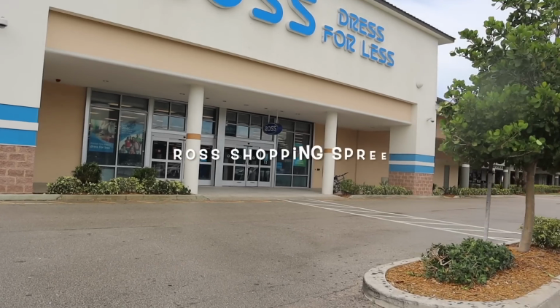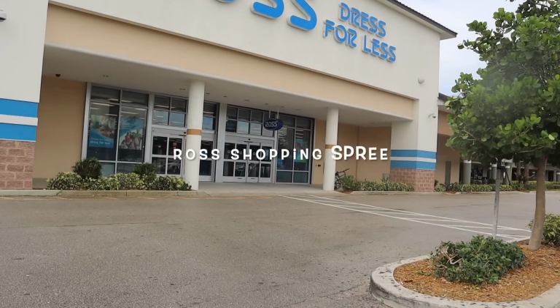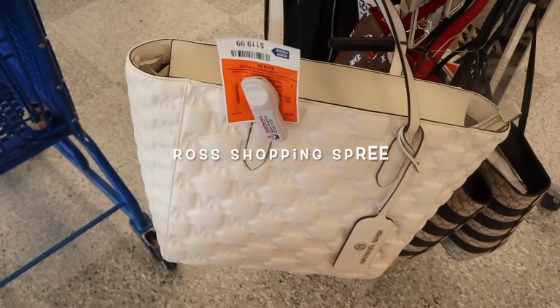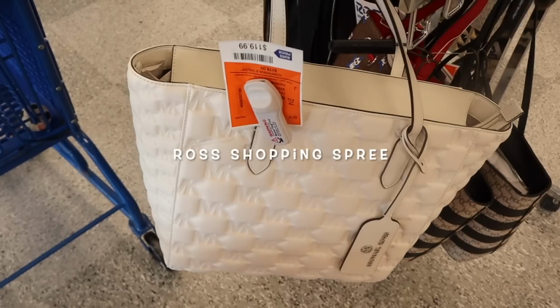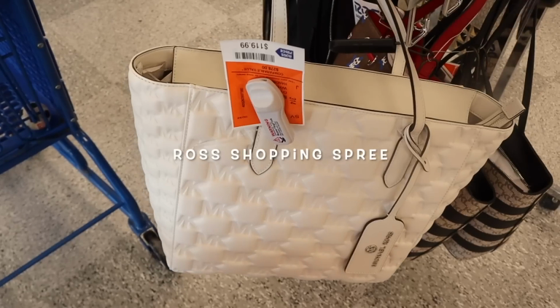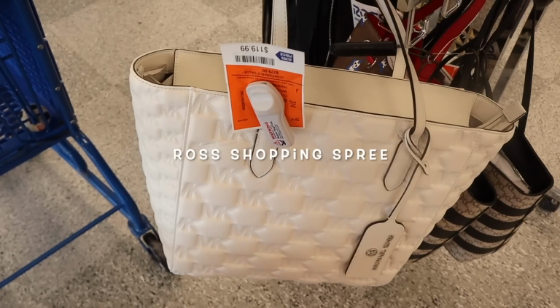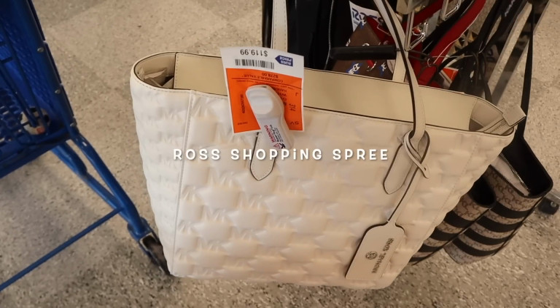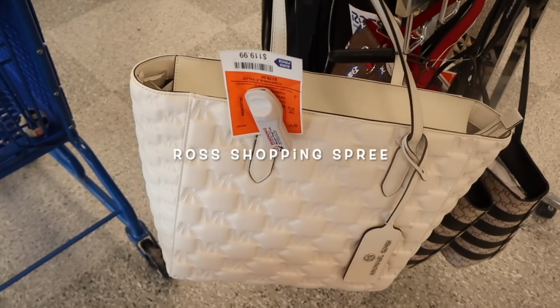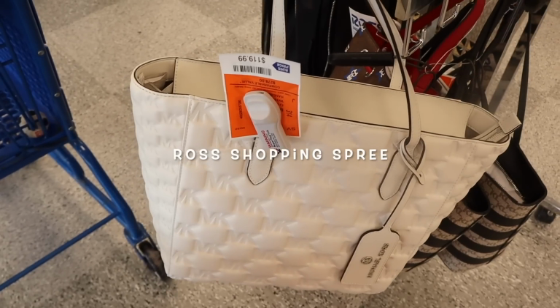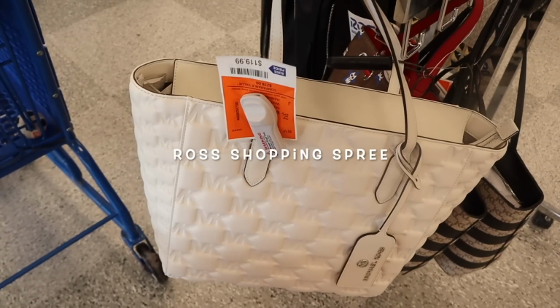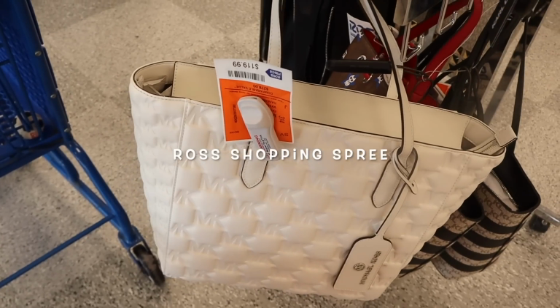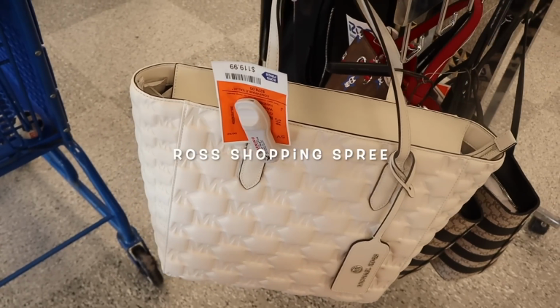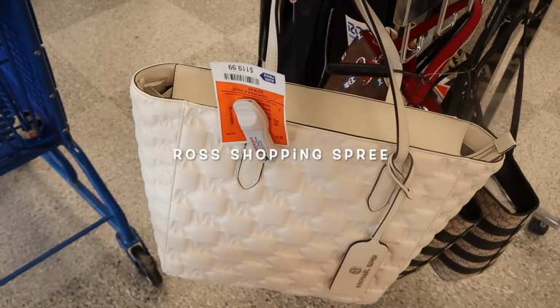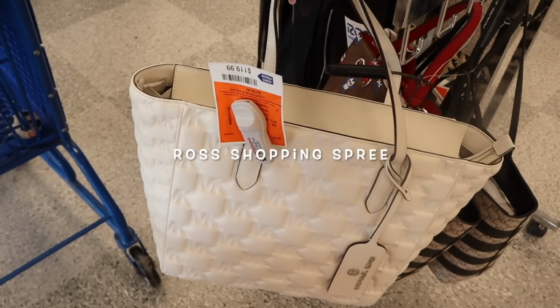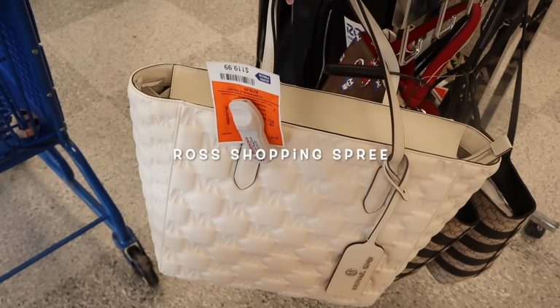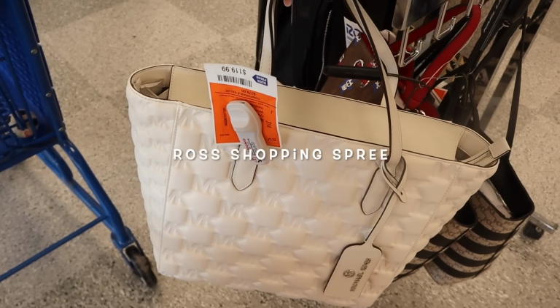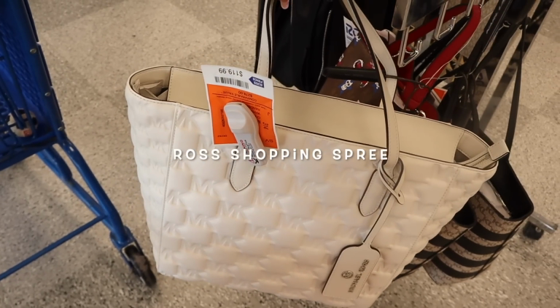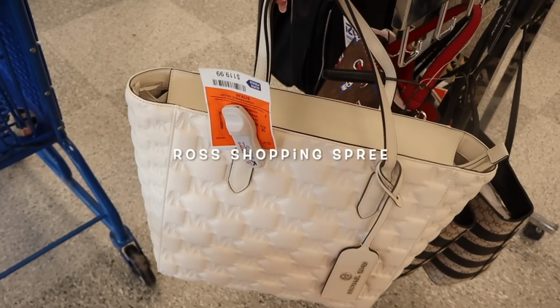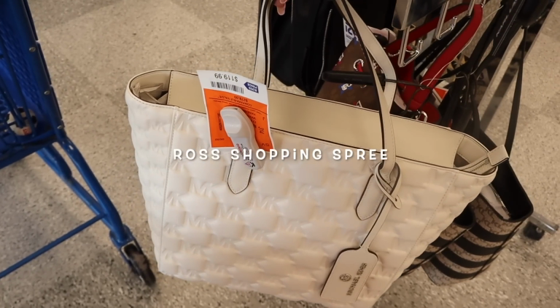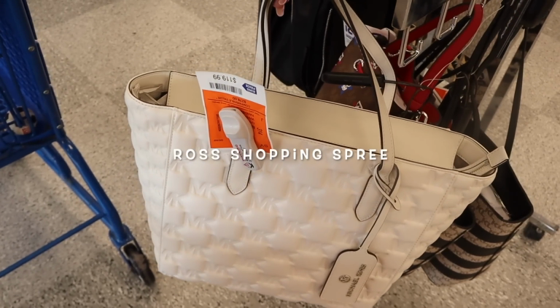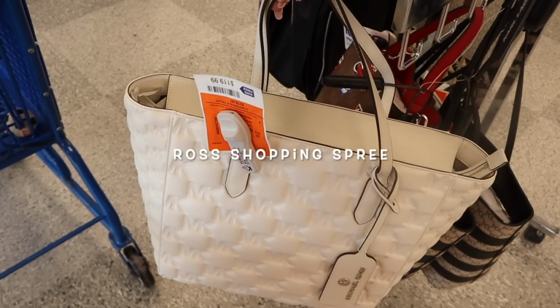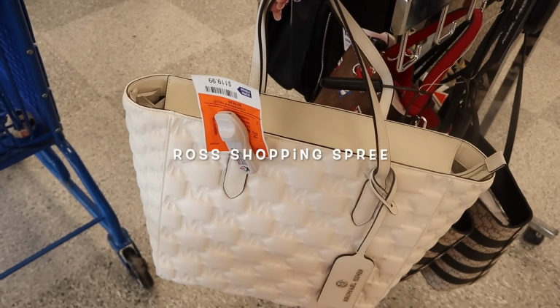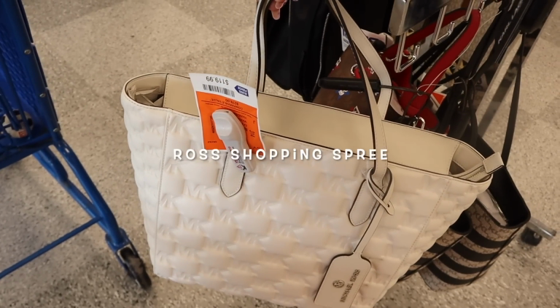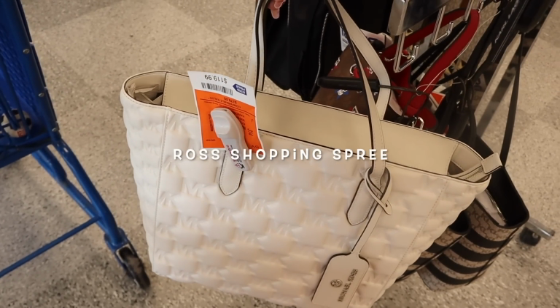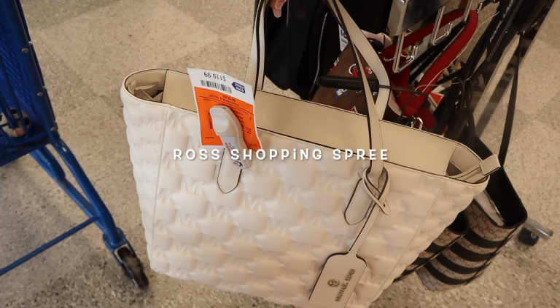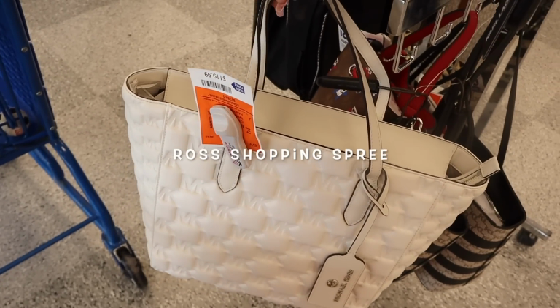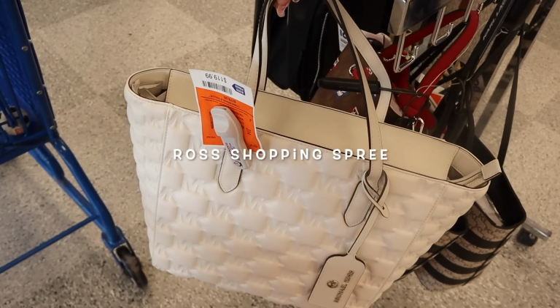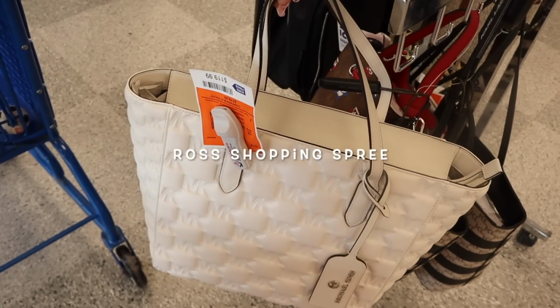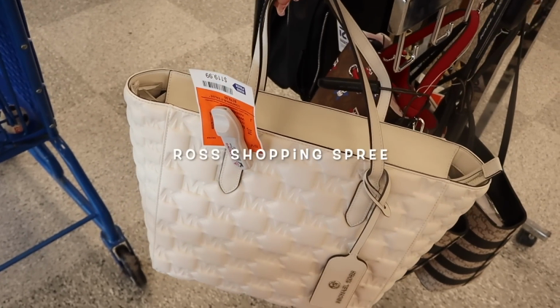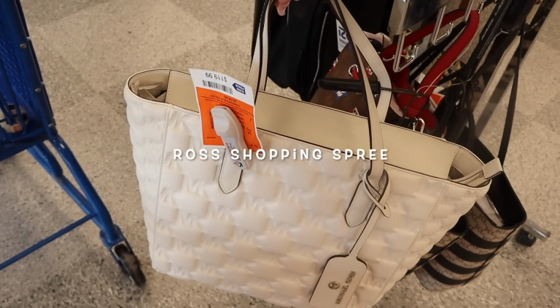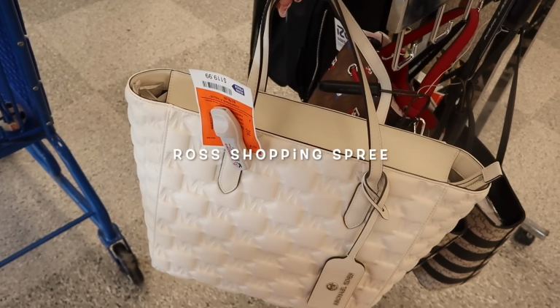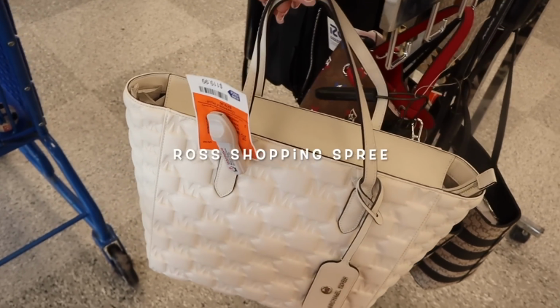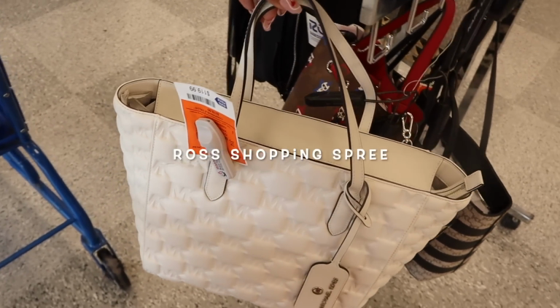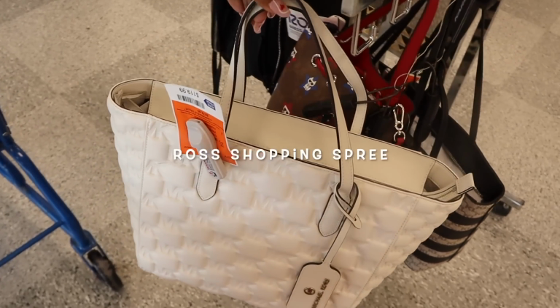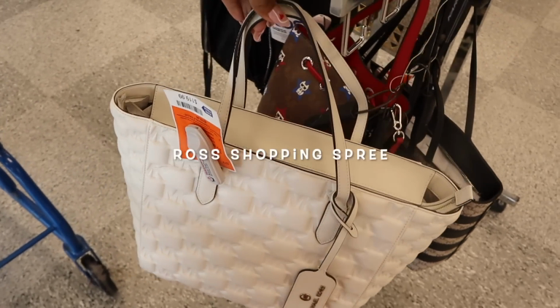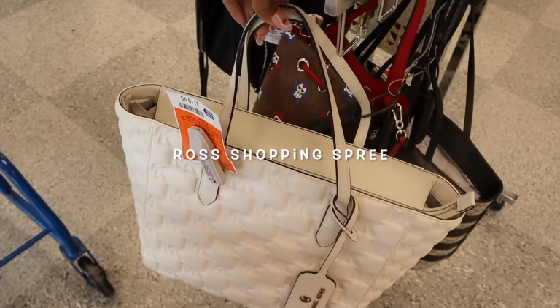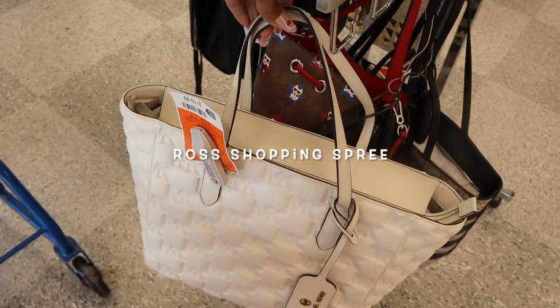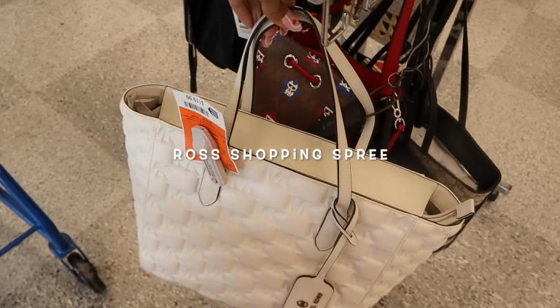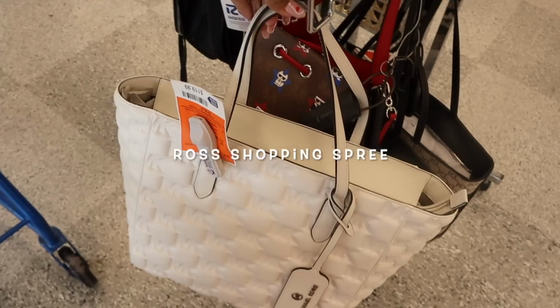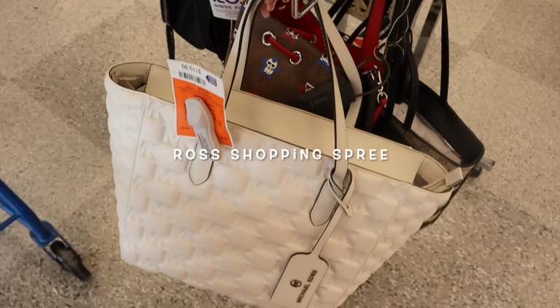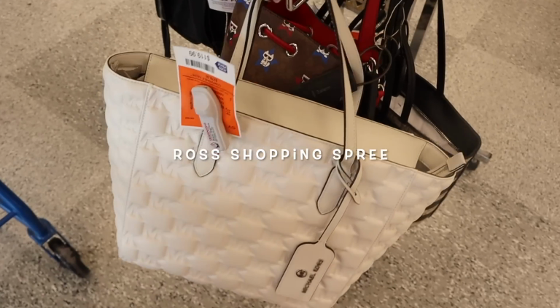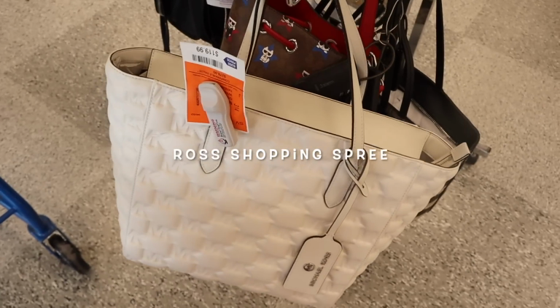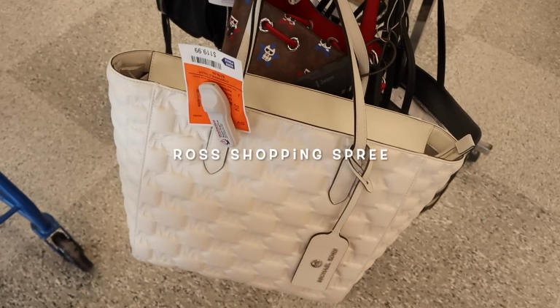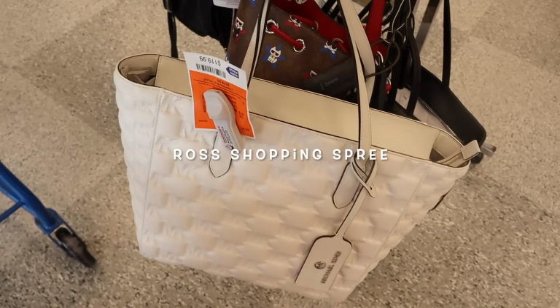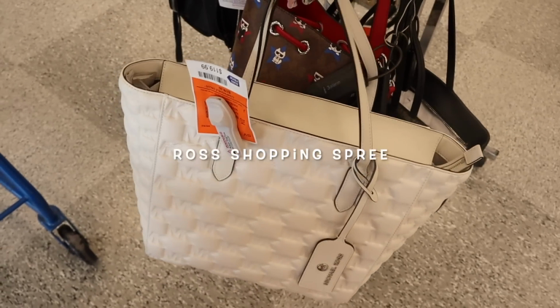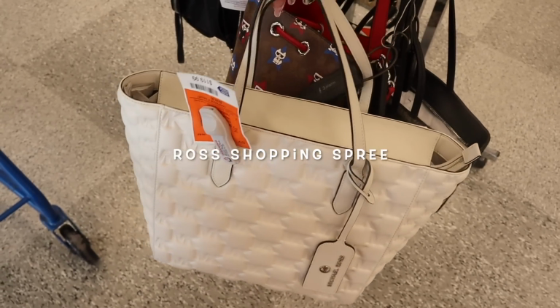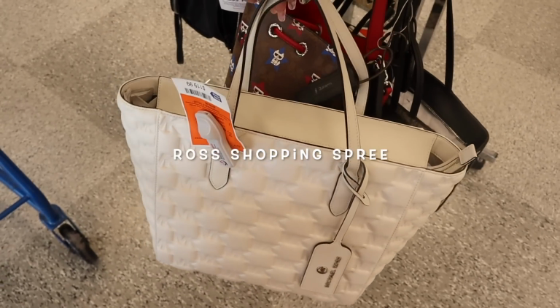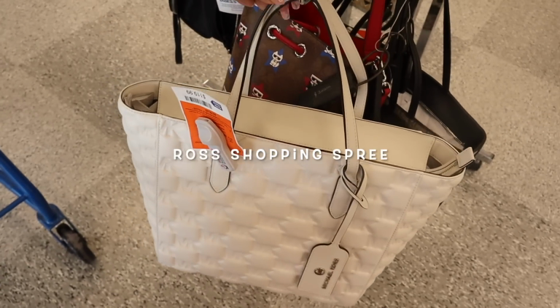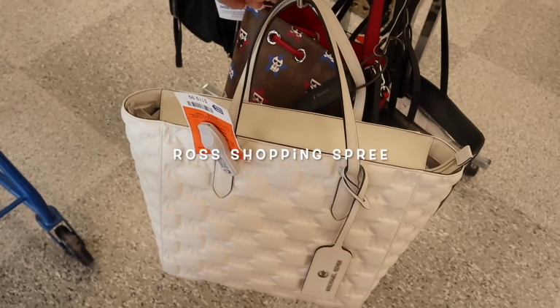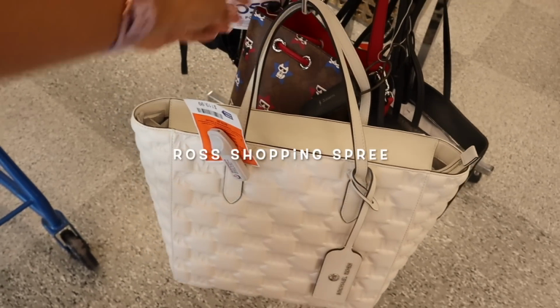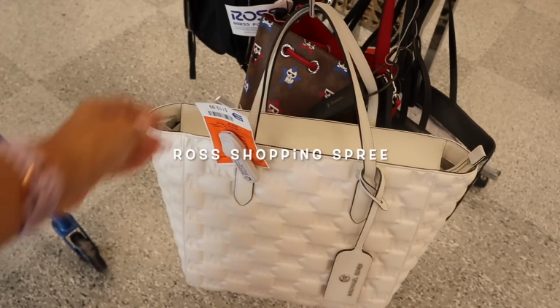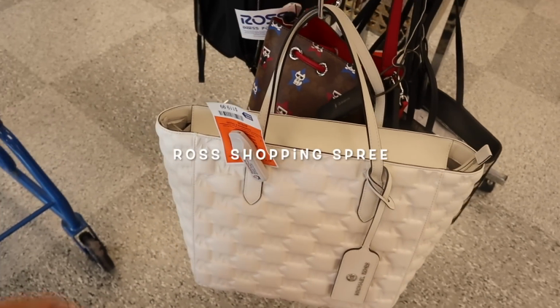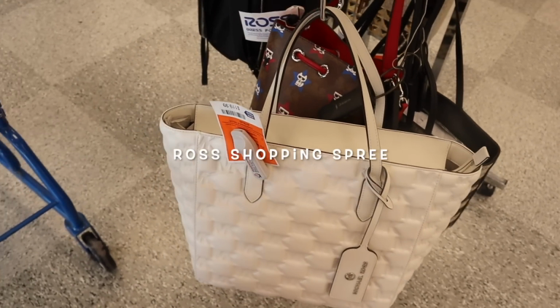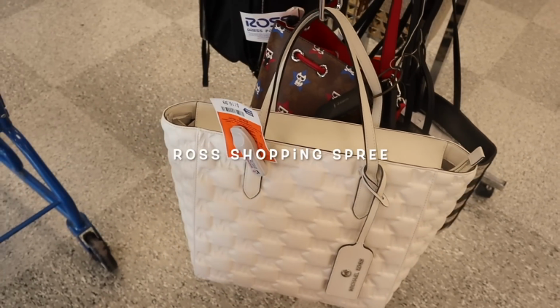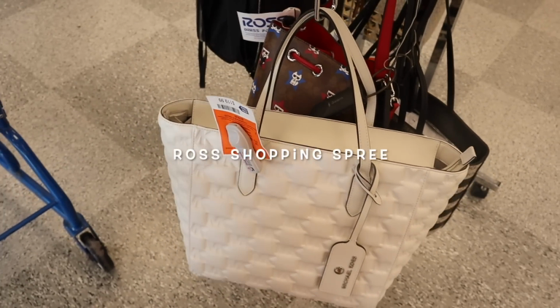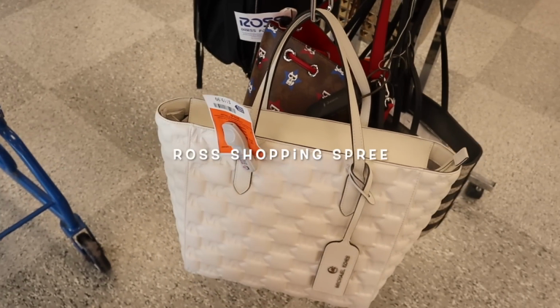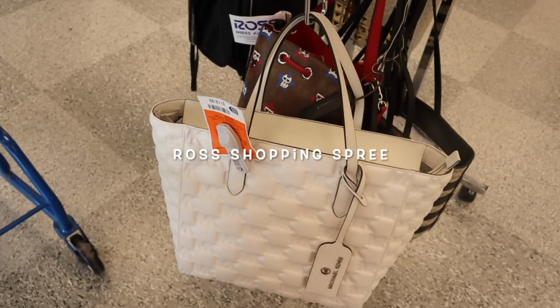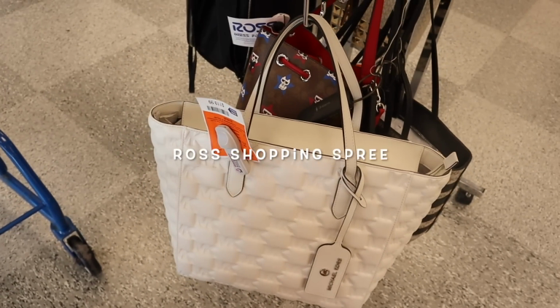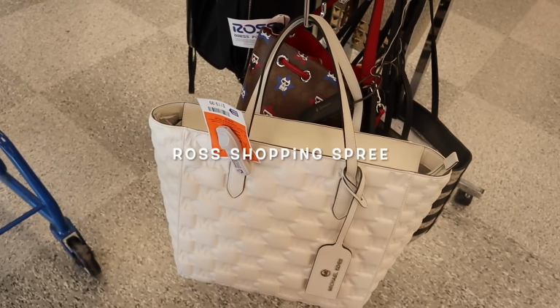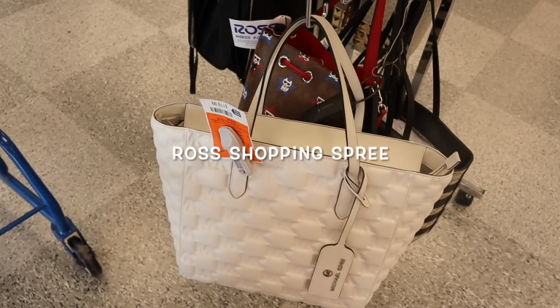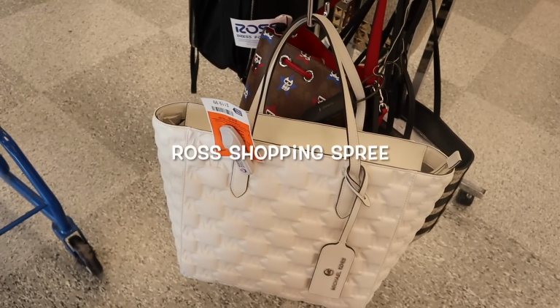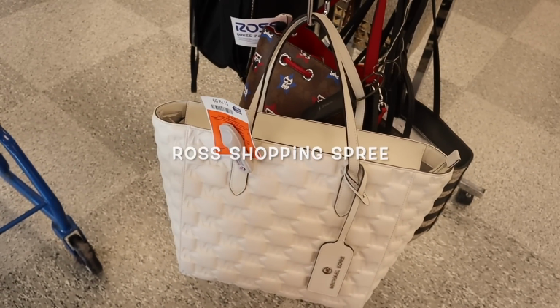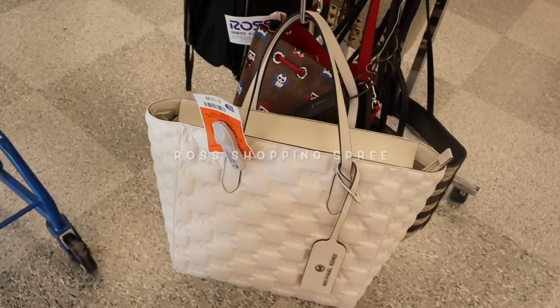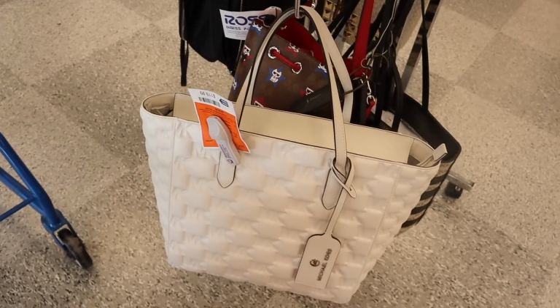Right when I walk in, I see a new Michael Kors purse. How gorgeous is this one, priced at $120 with the keychain.